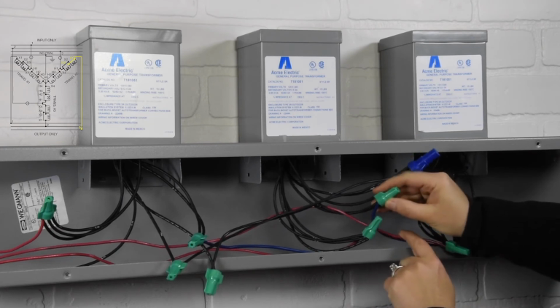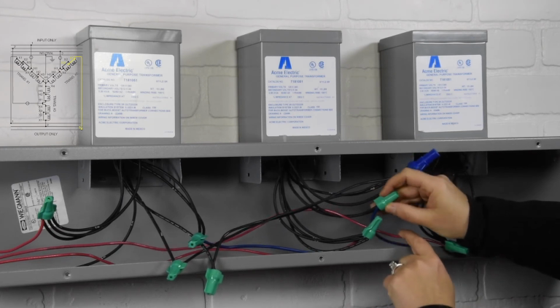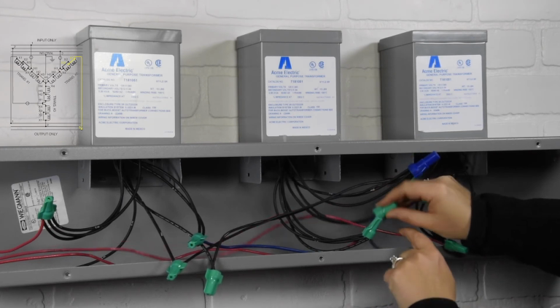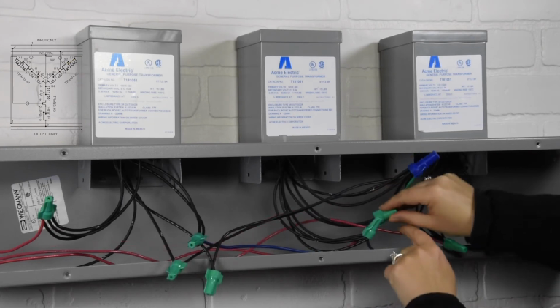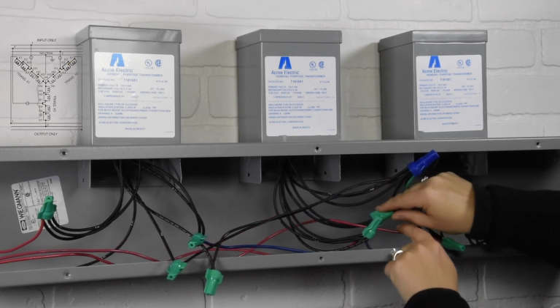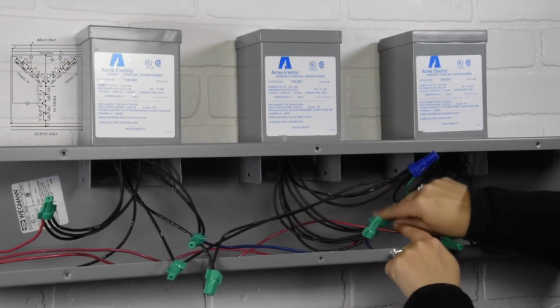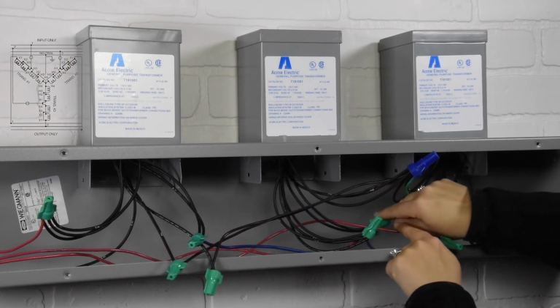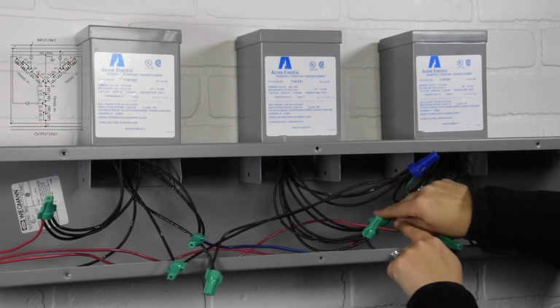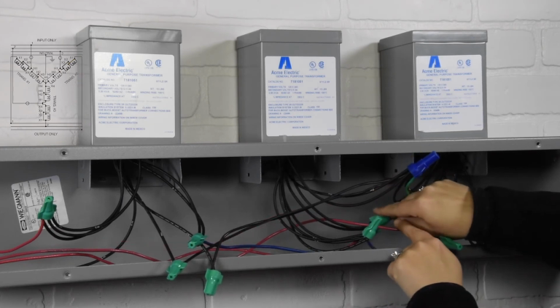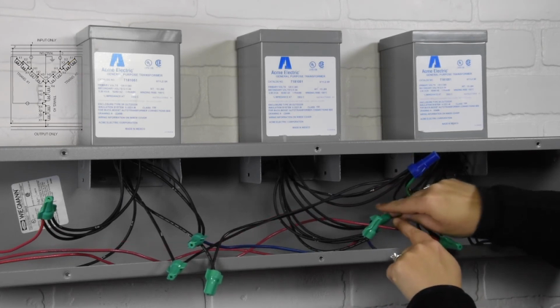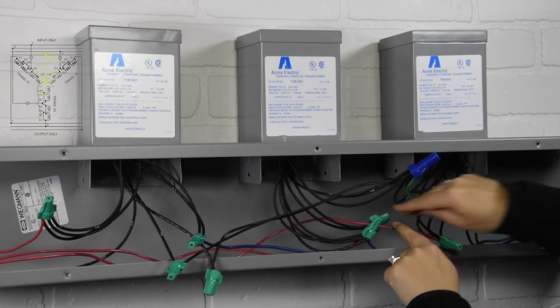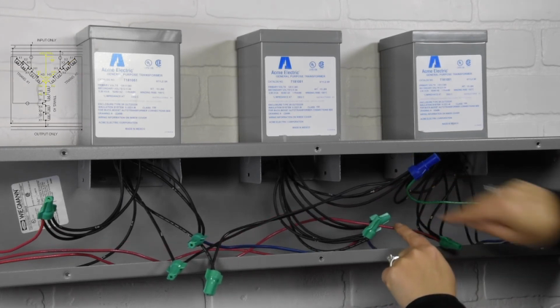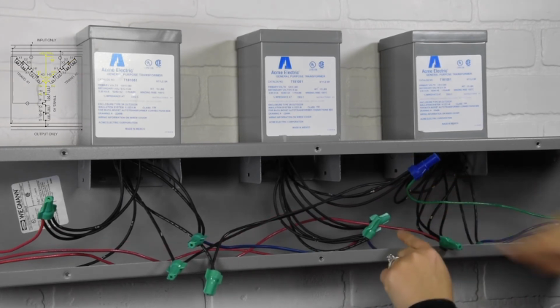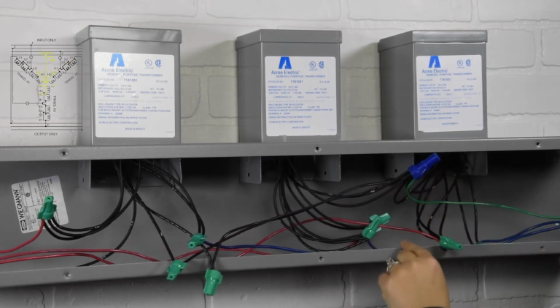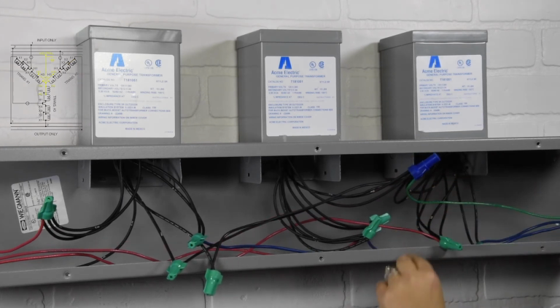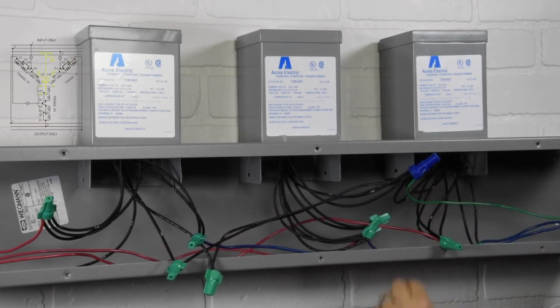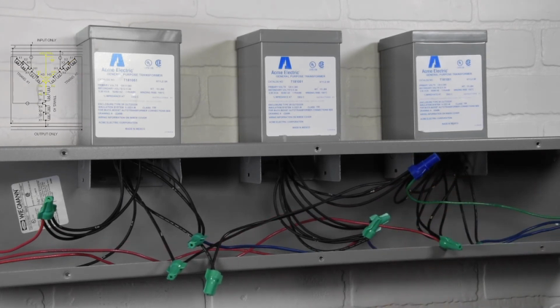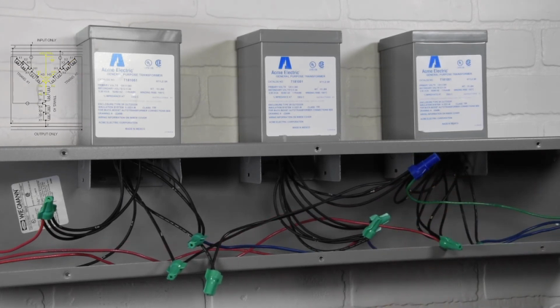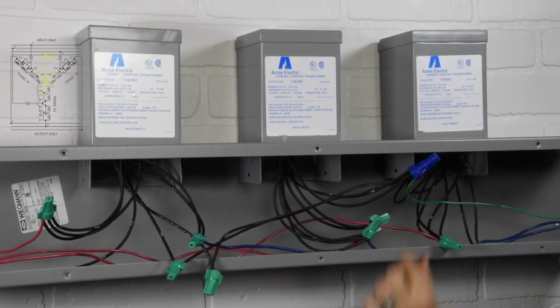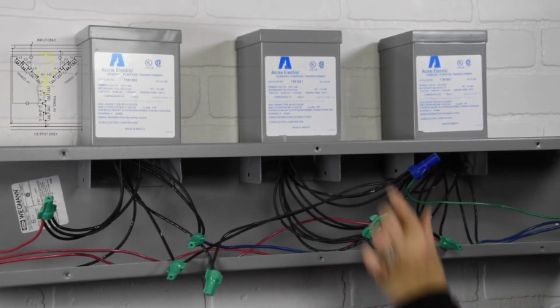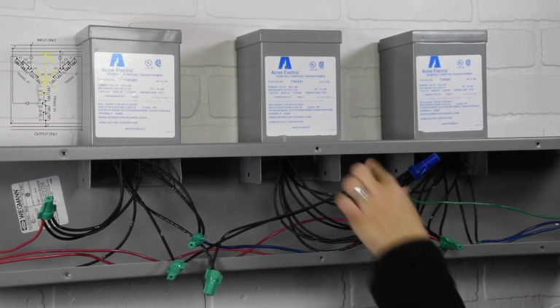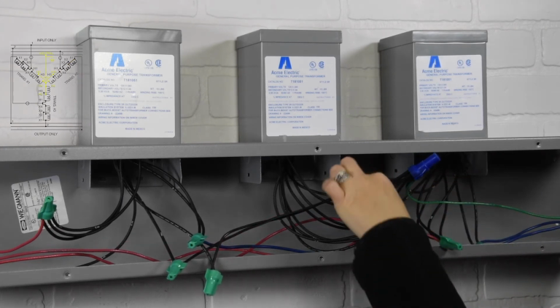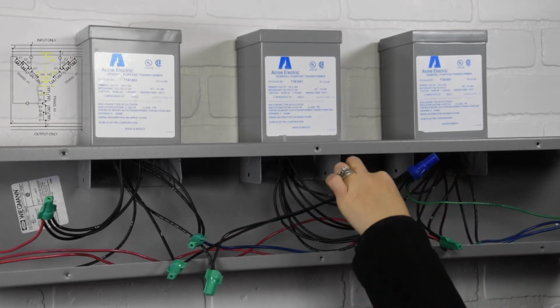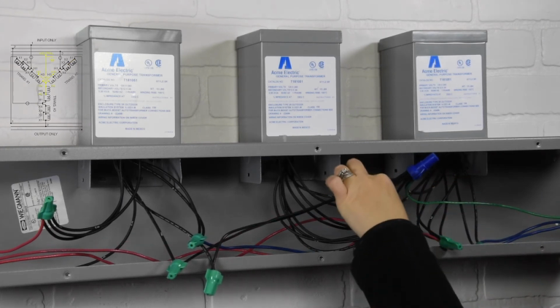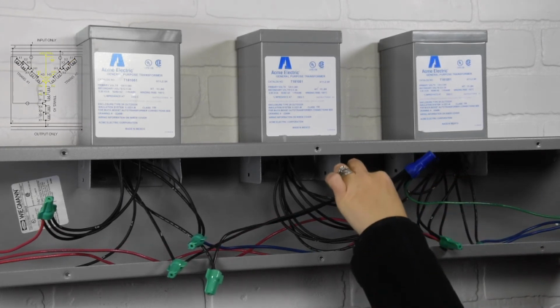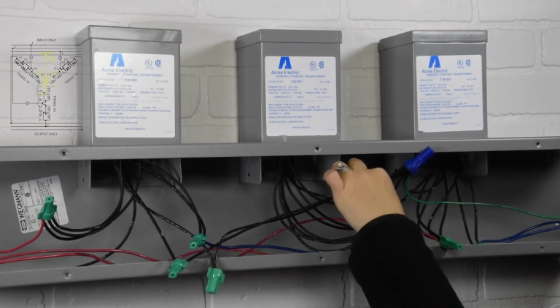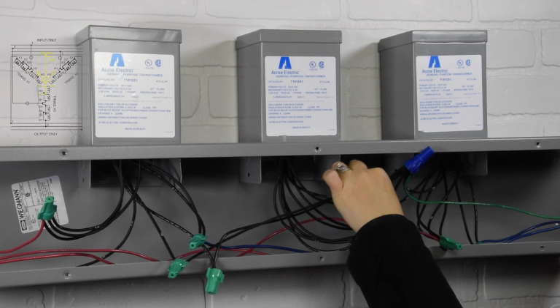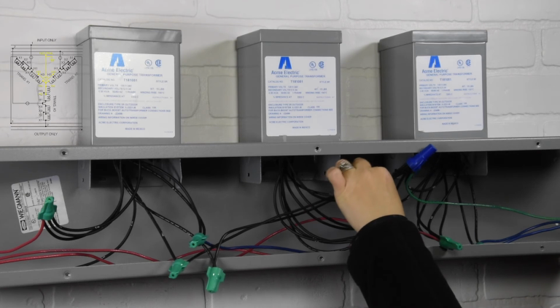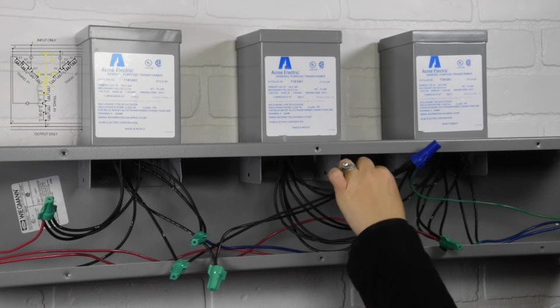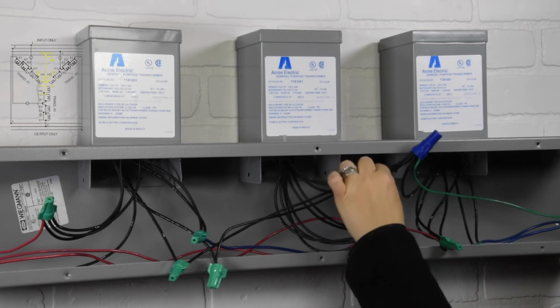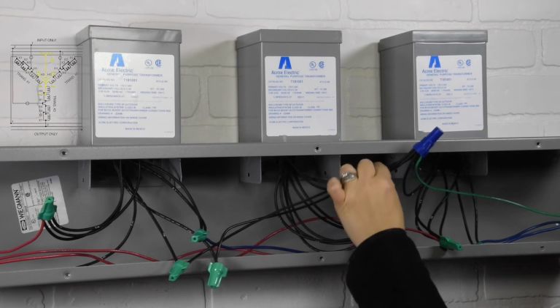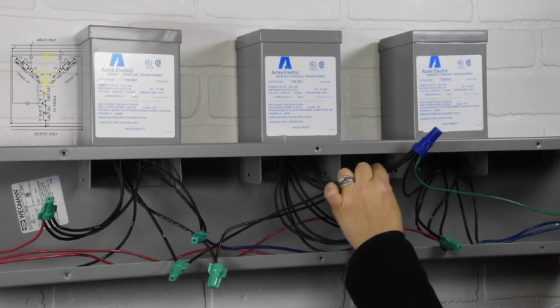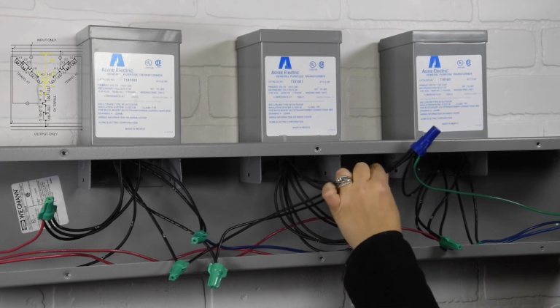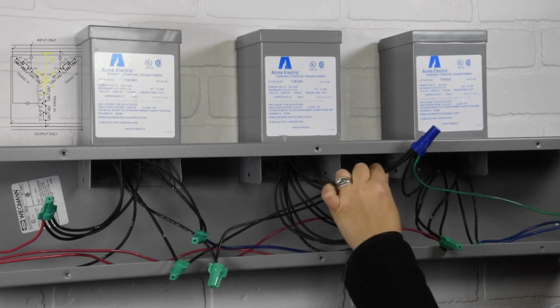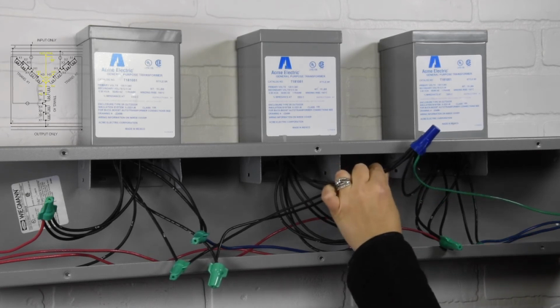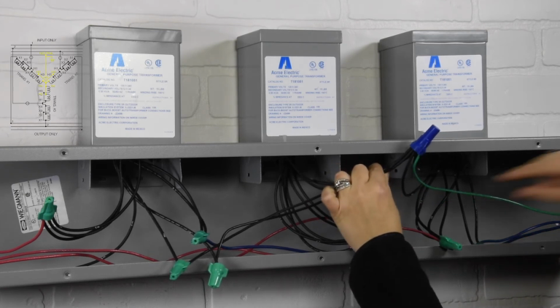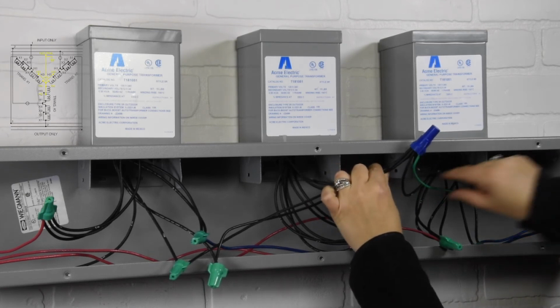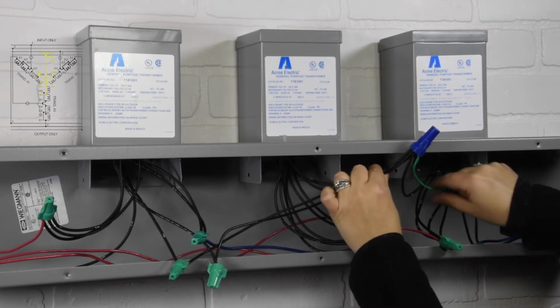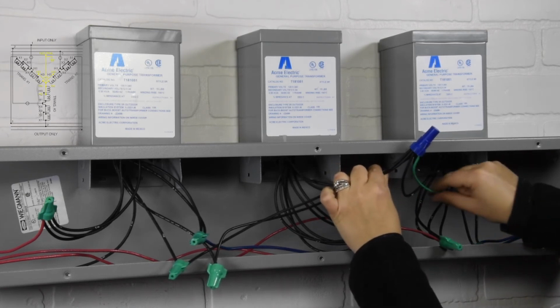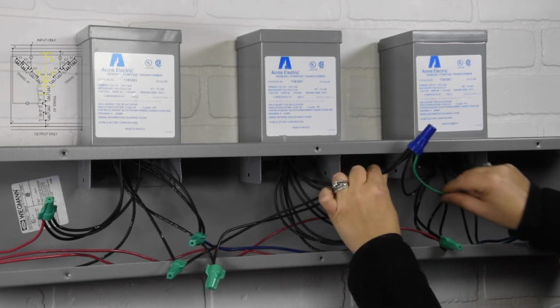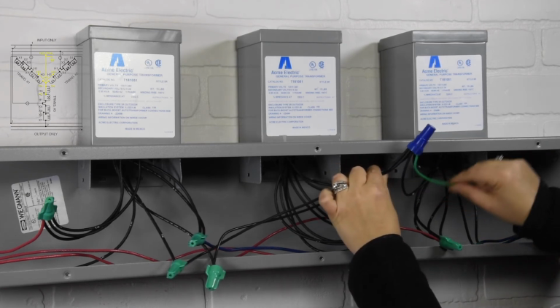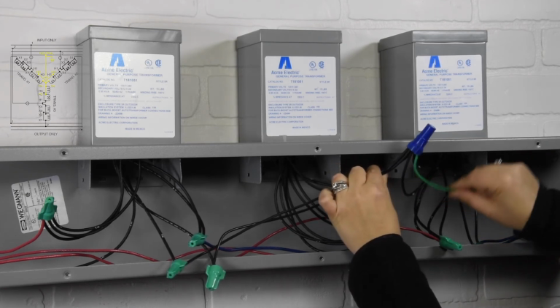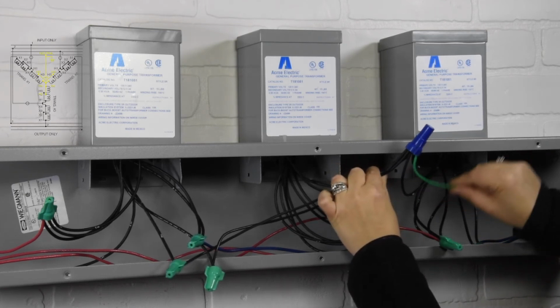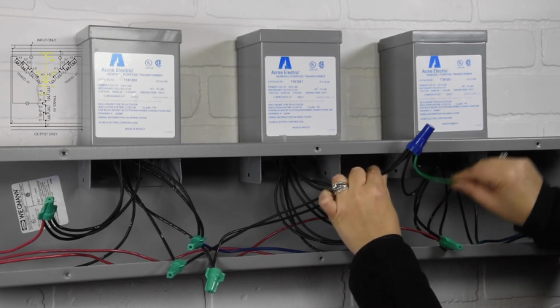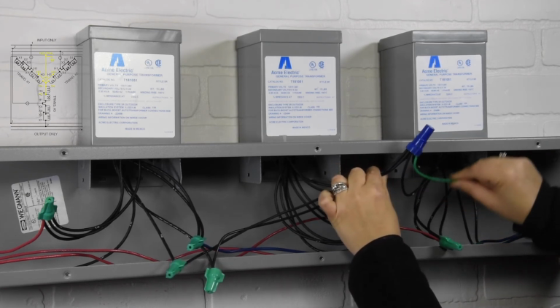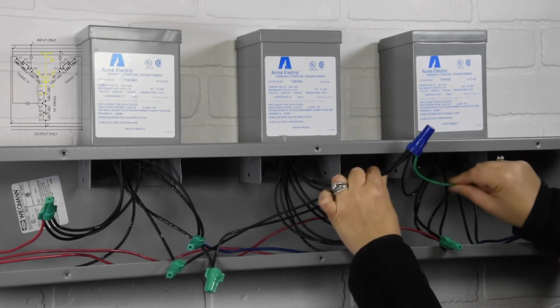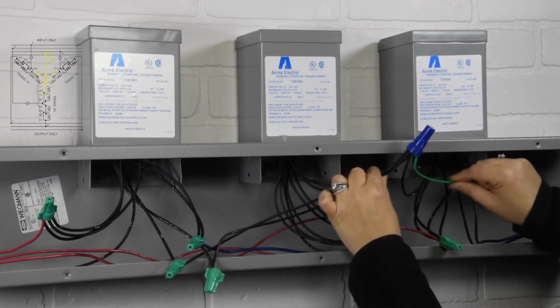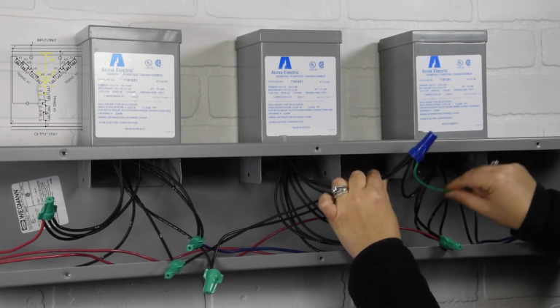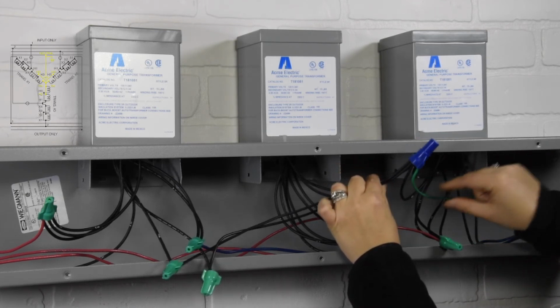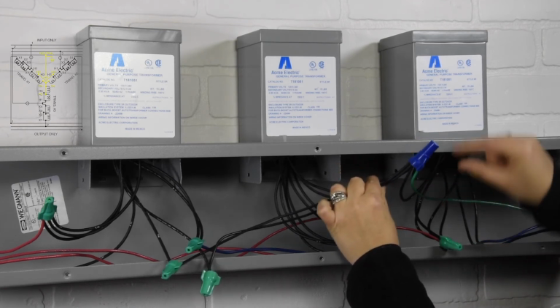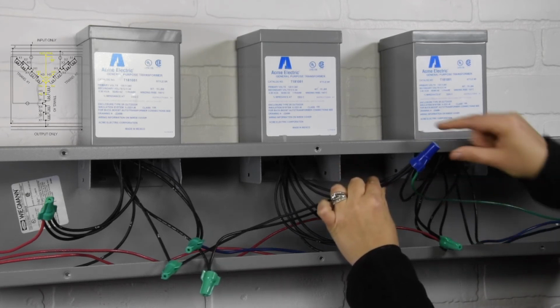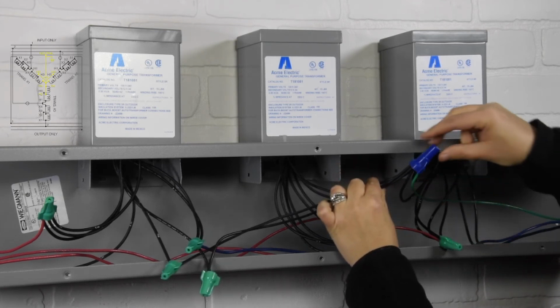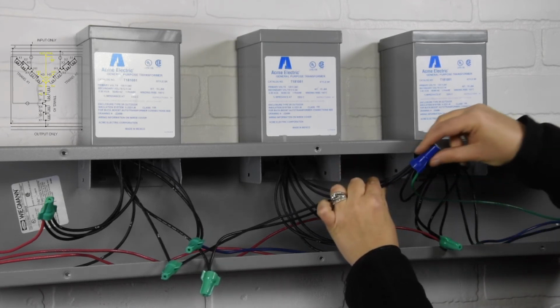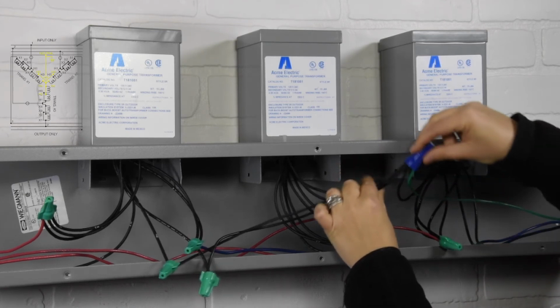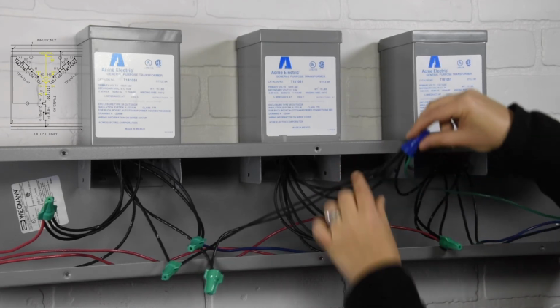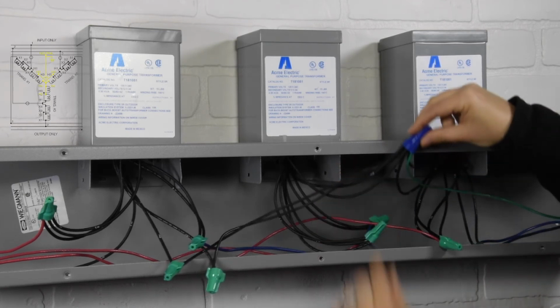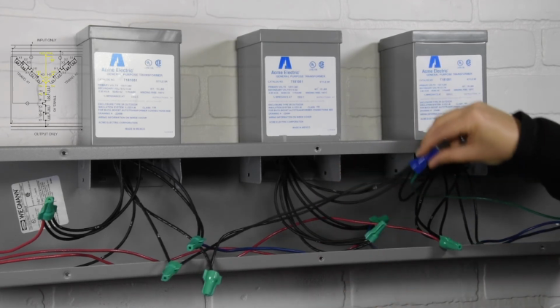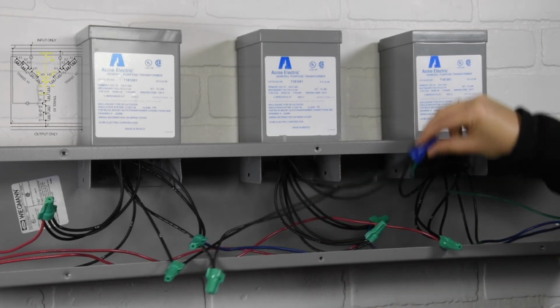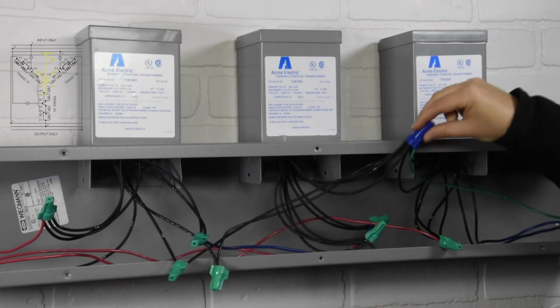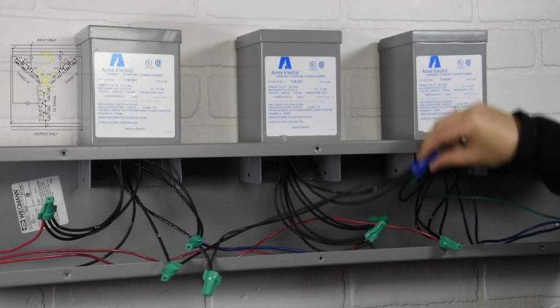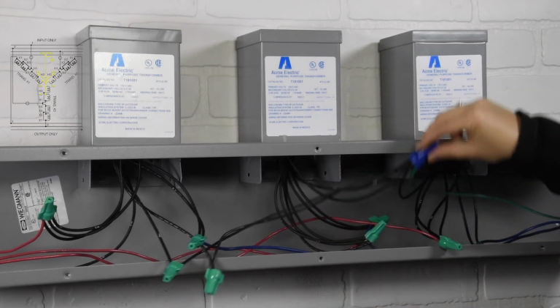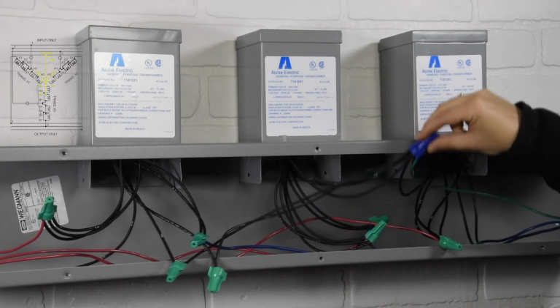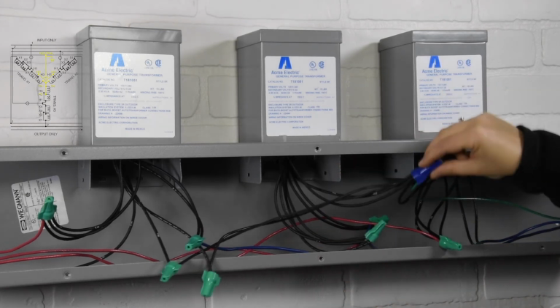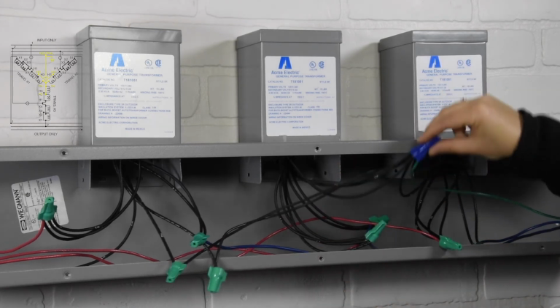And final connection: the neutral grounded wire to wires H2 and H4 on transformers 1, 2 and 3.